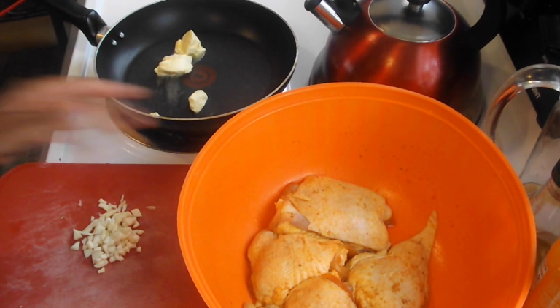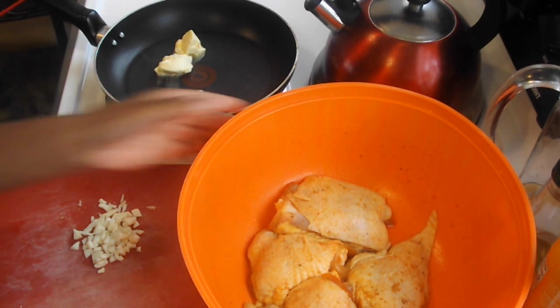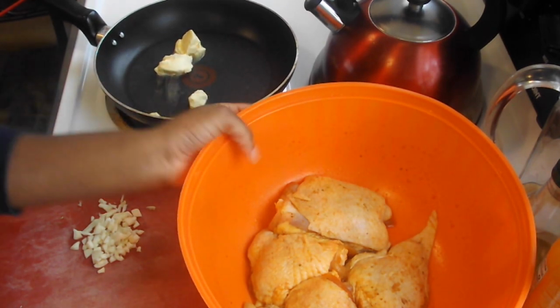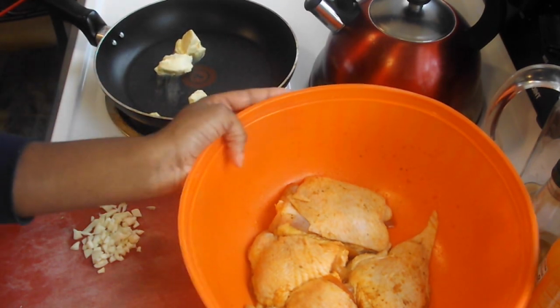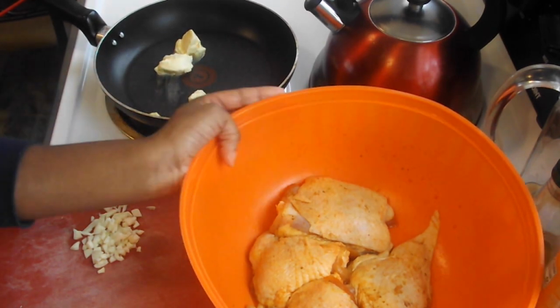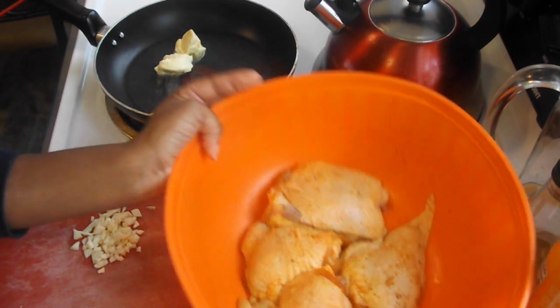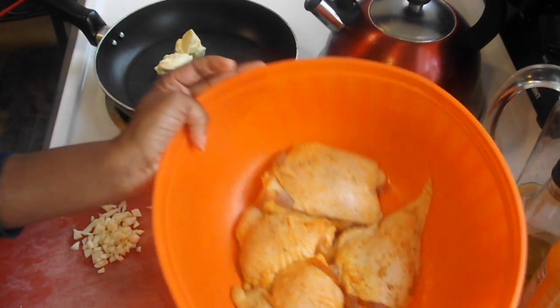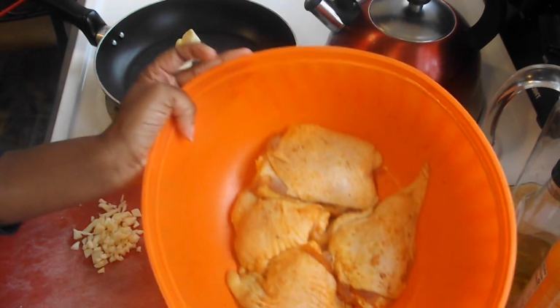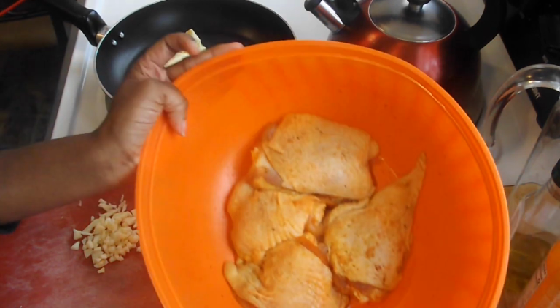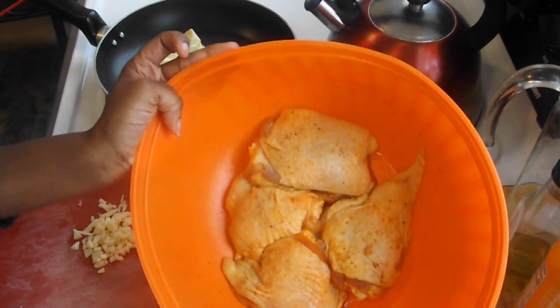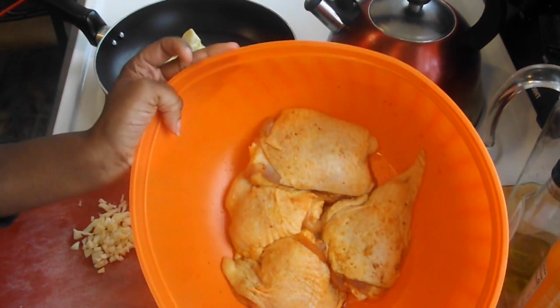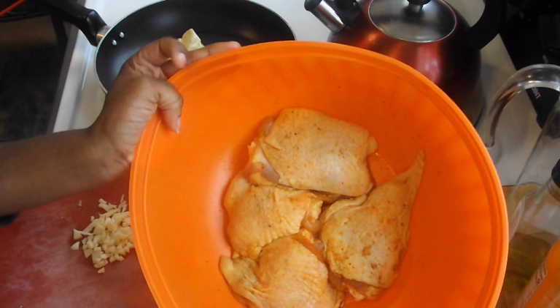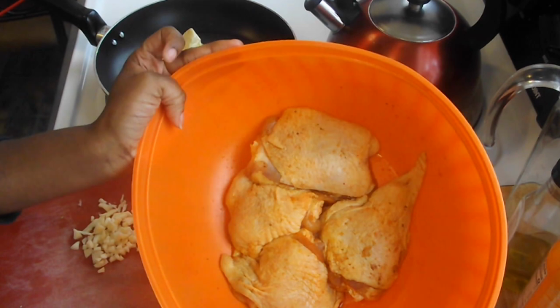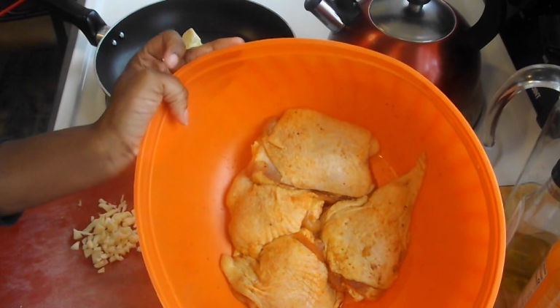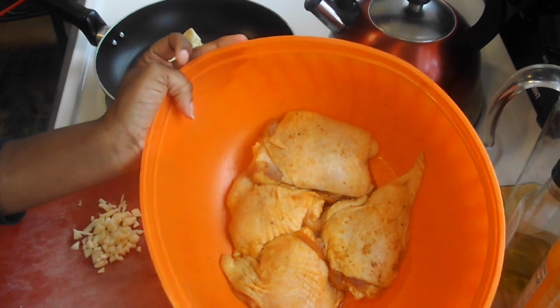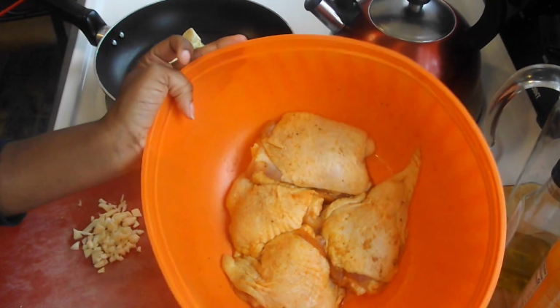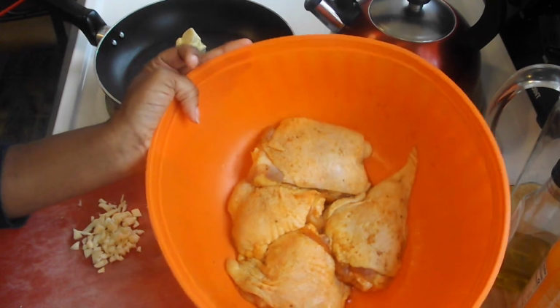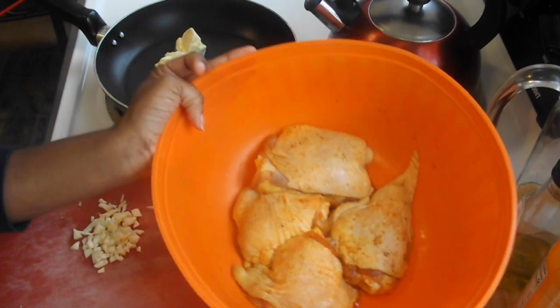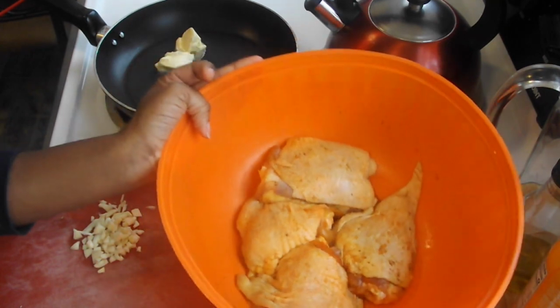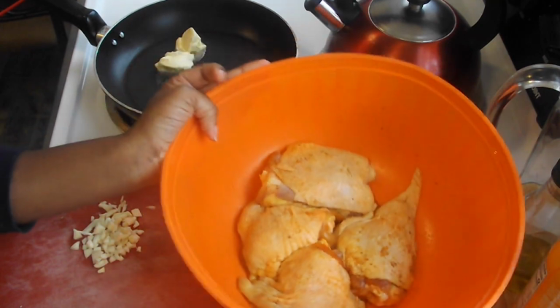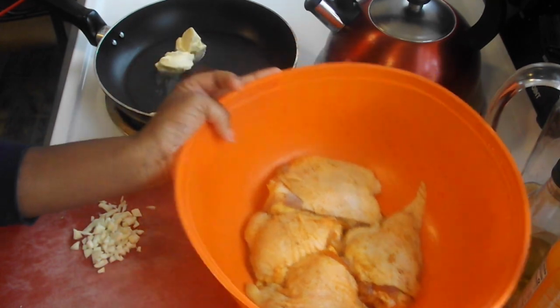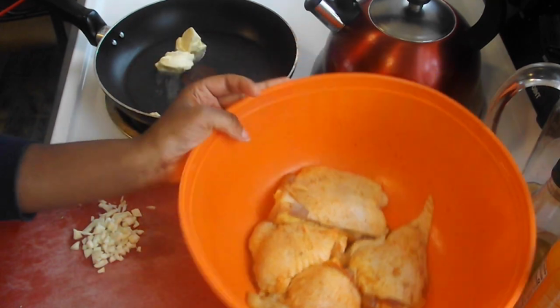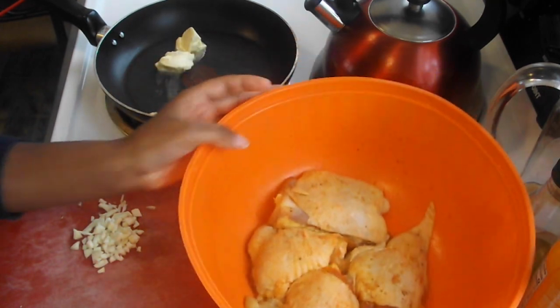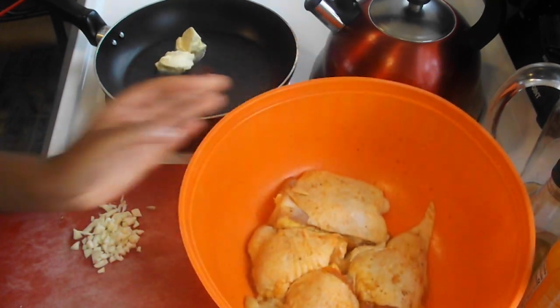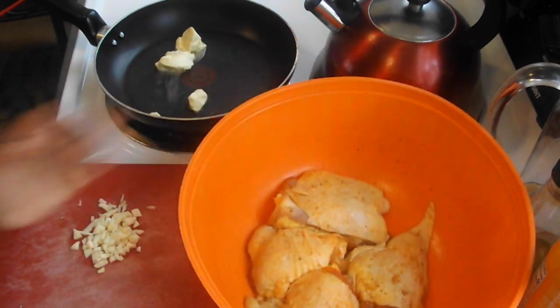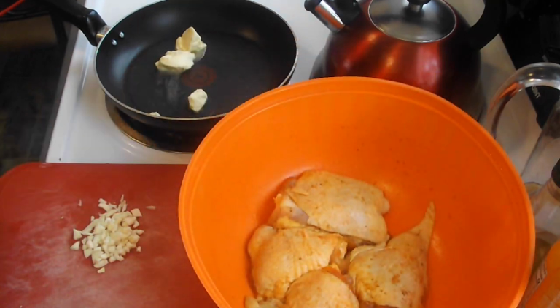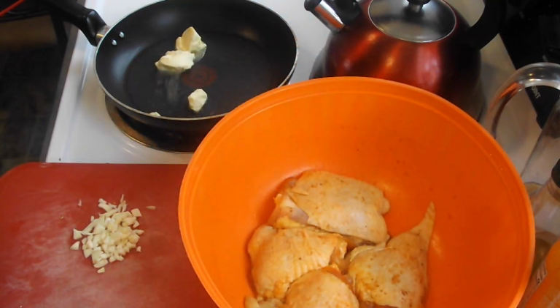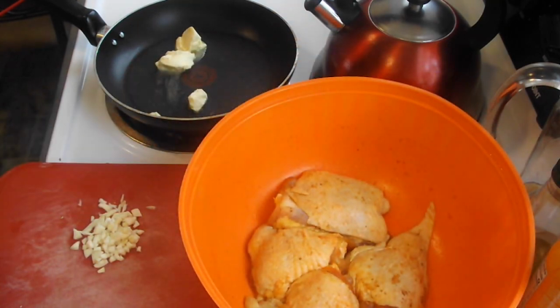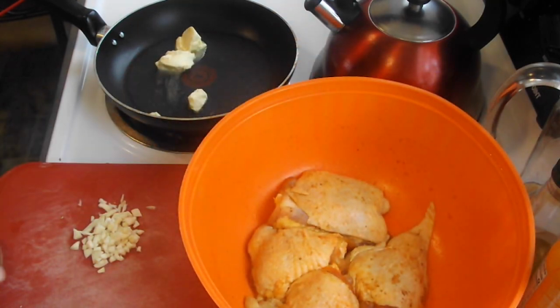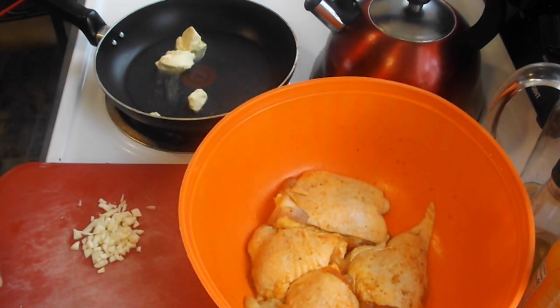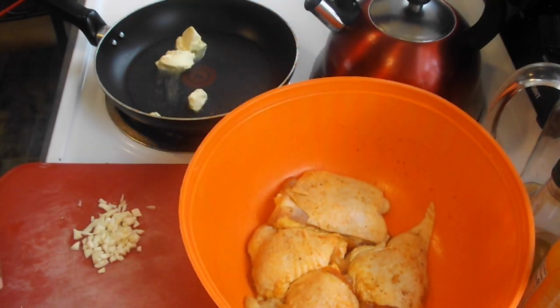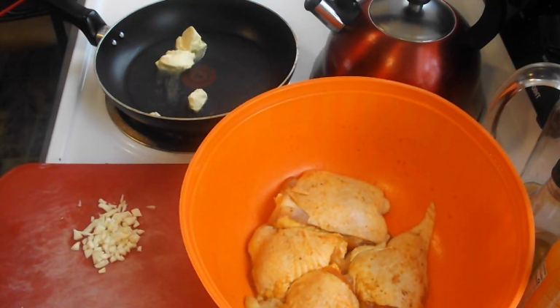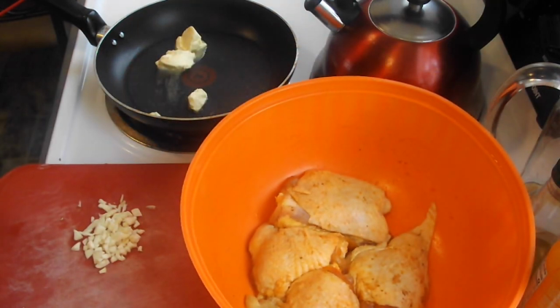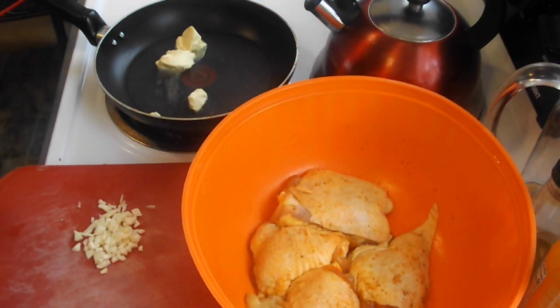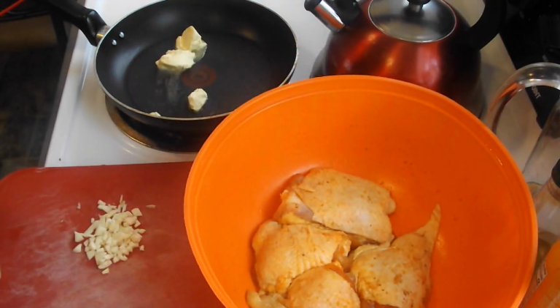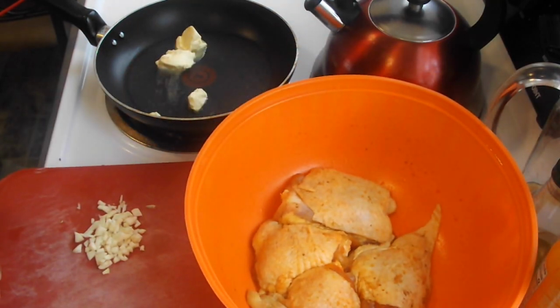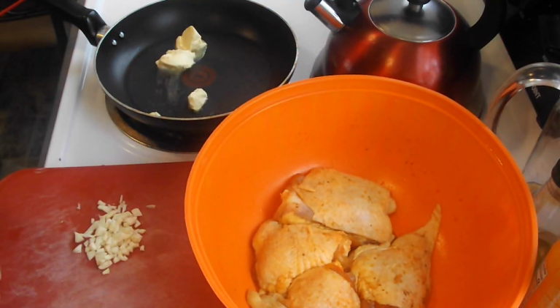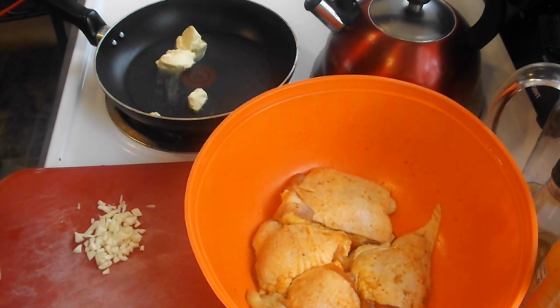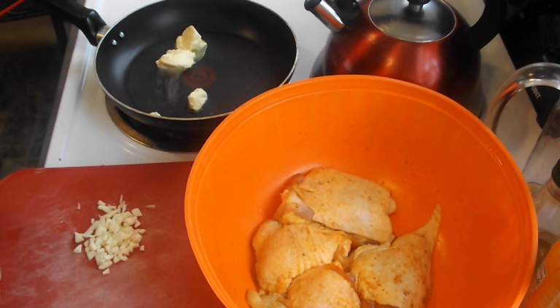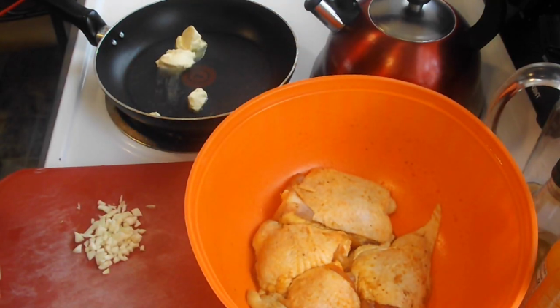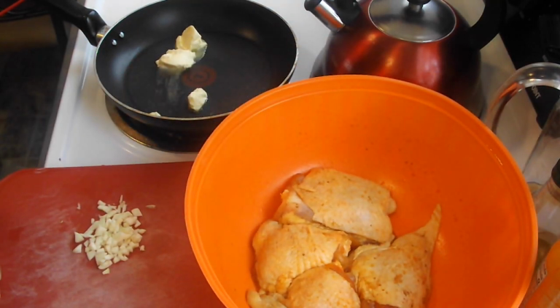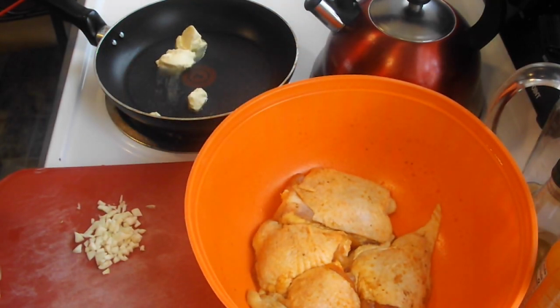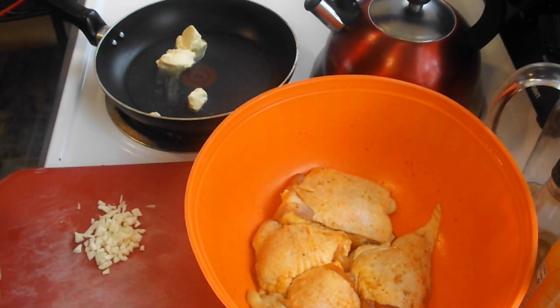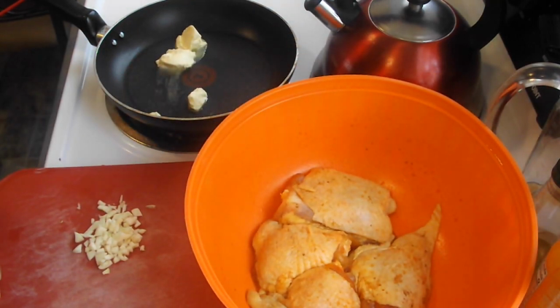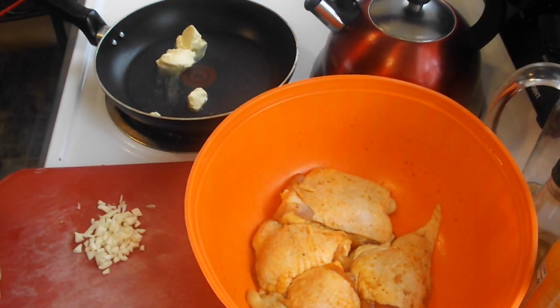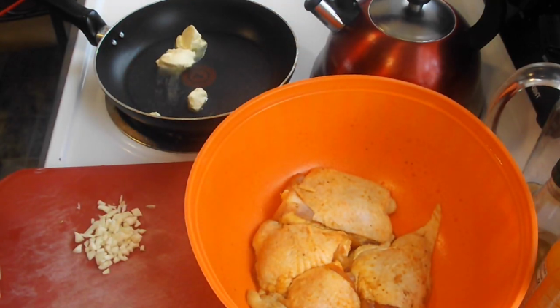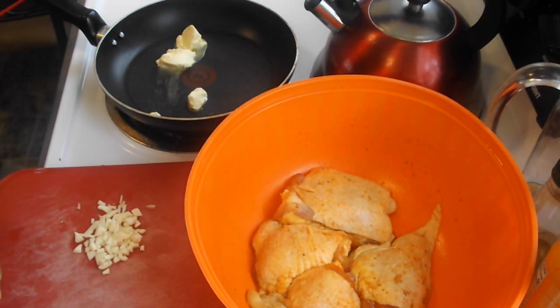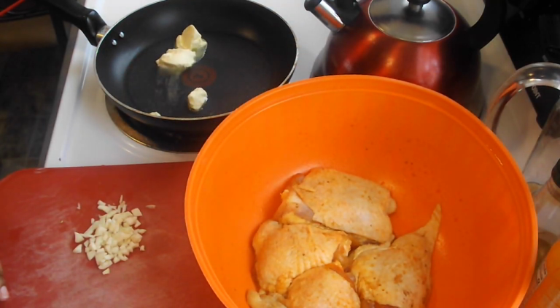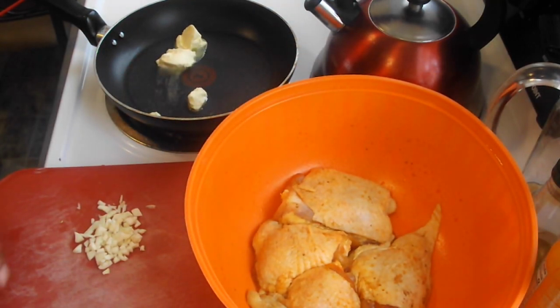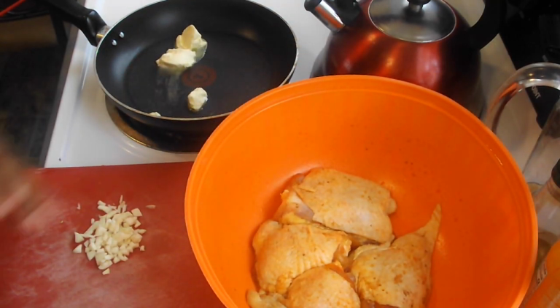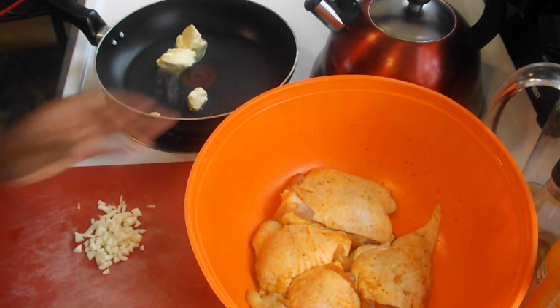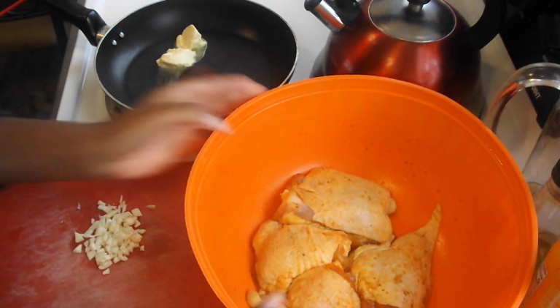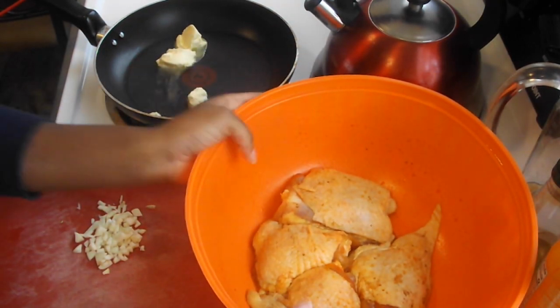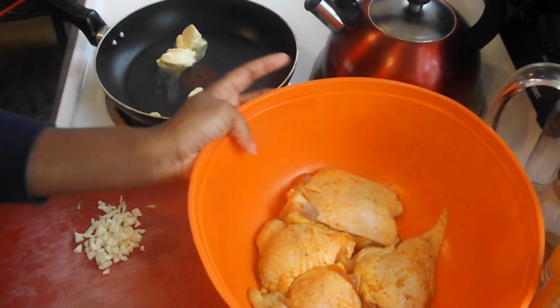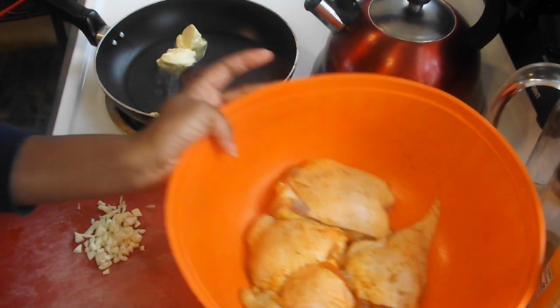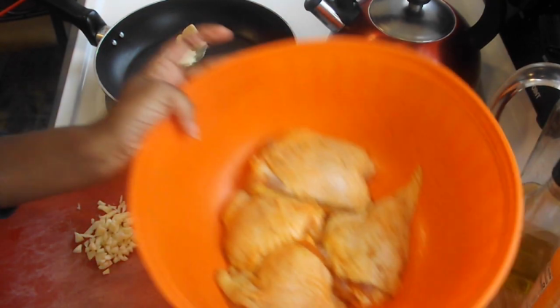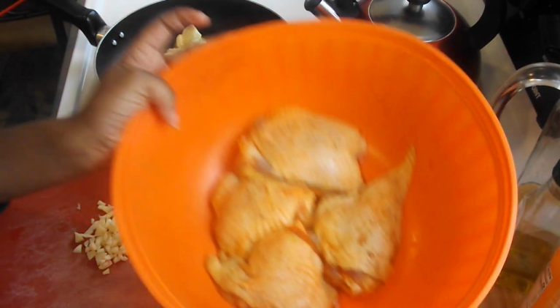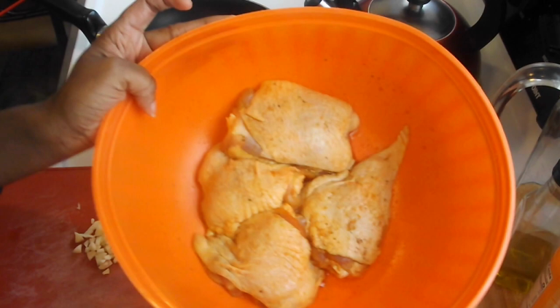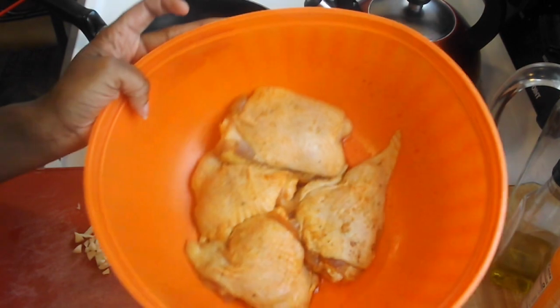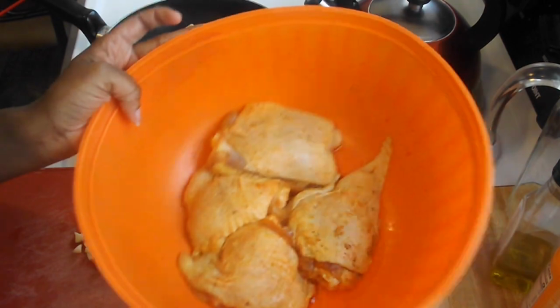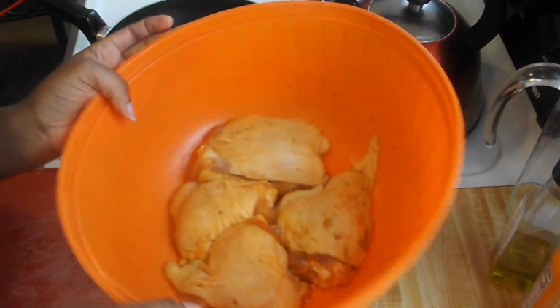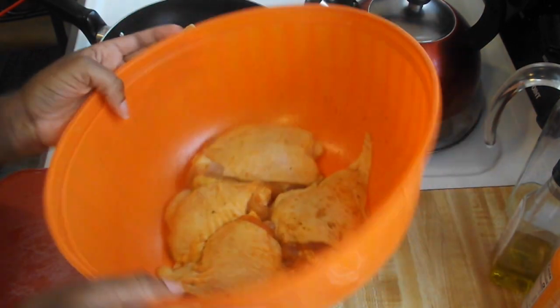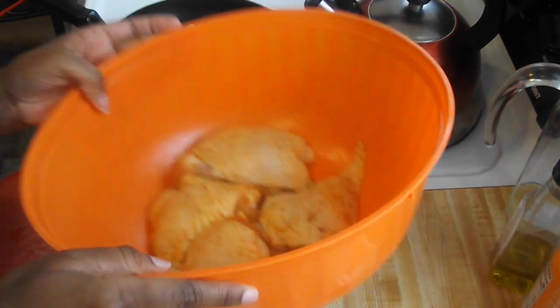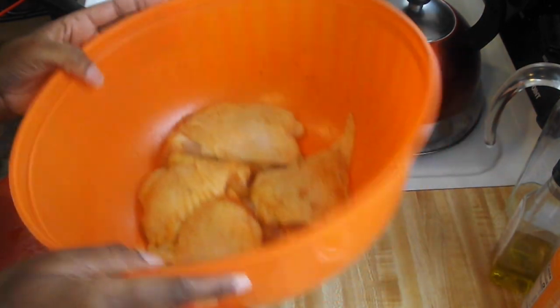I already have my chicken seasoned, because at first I was not going to make a video. So please forgive me, but I already have the chicken seasoned.